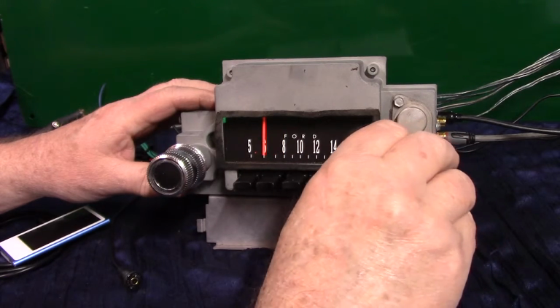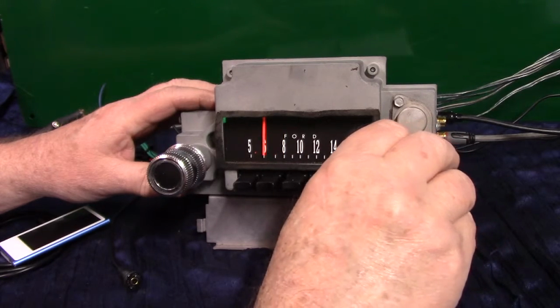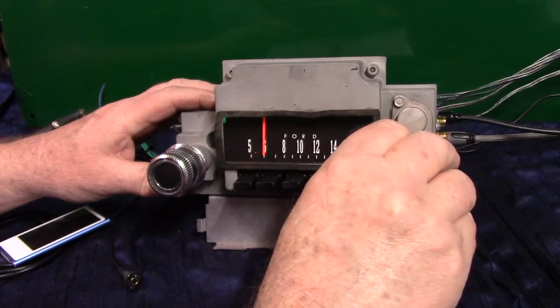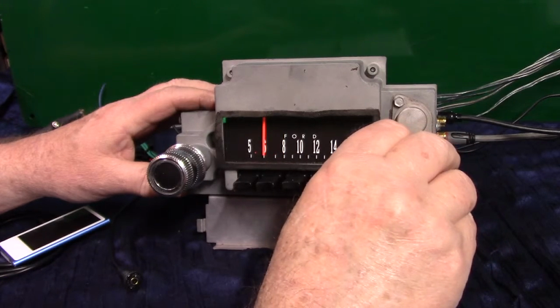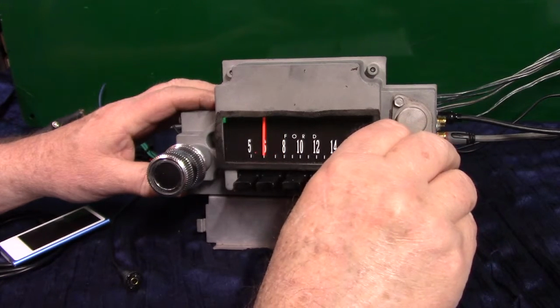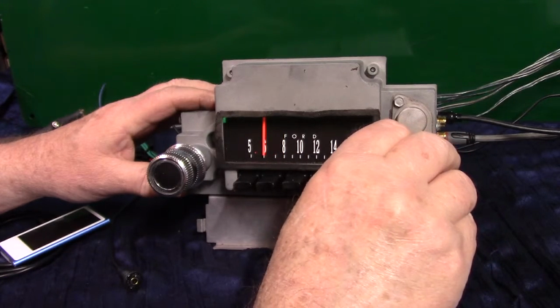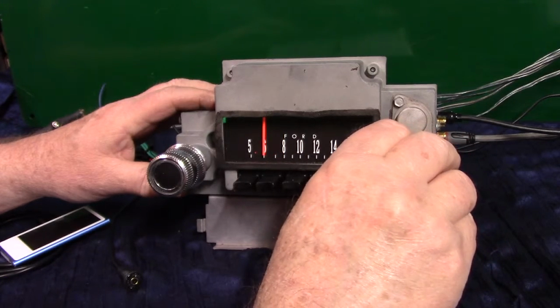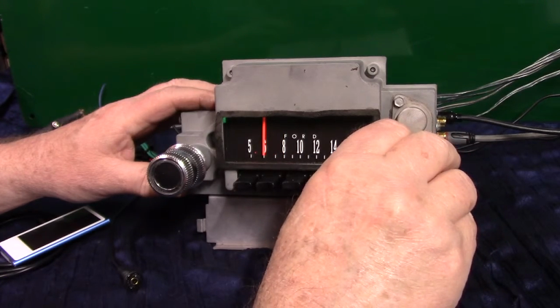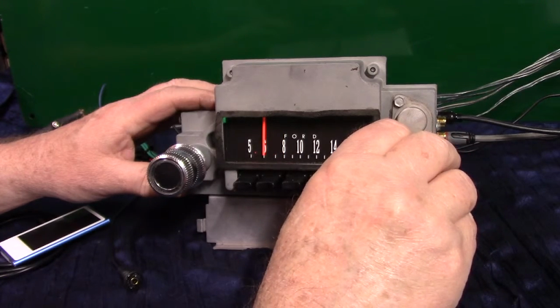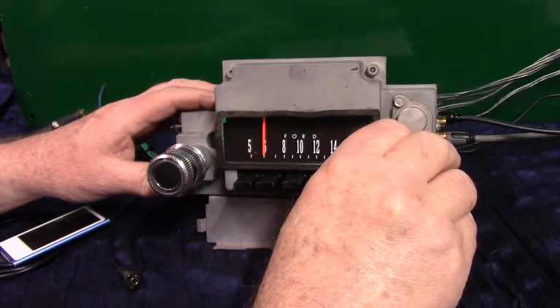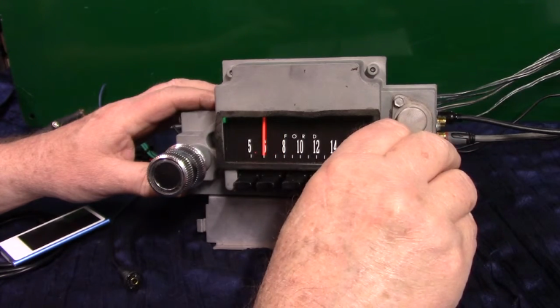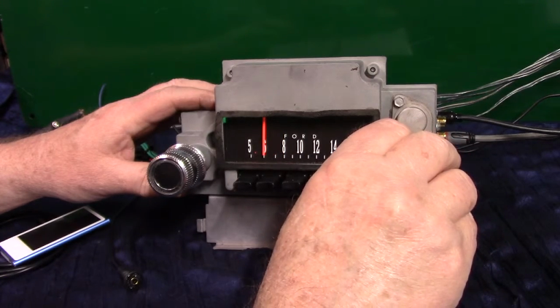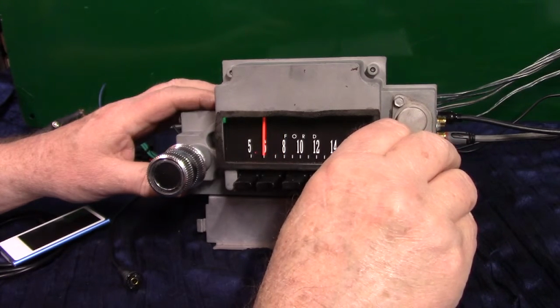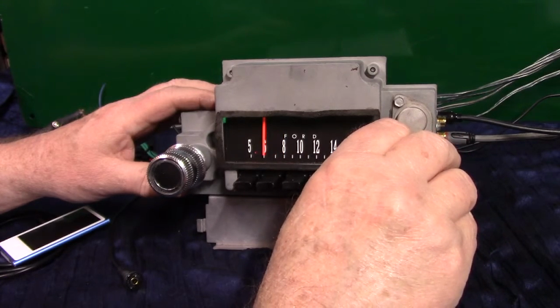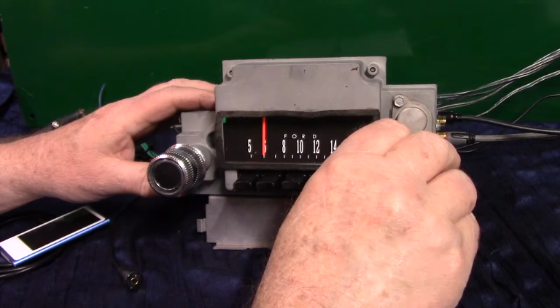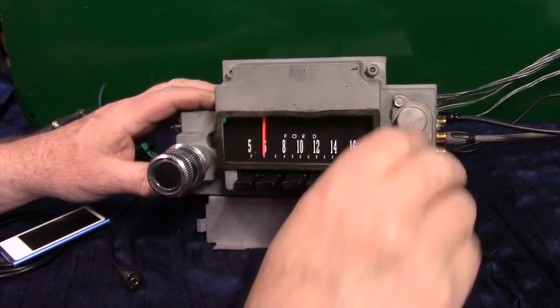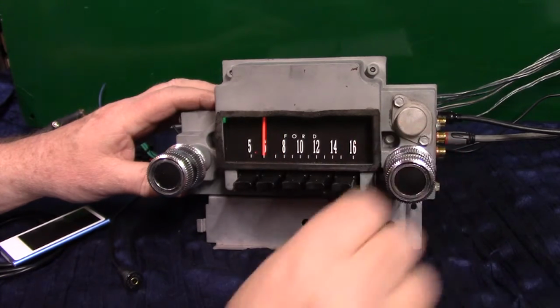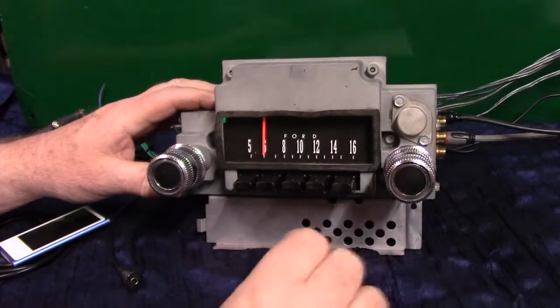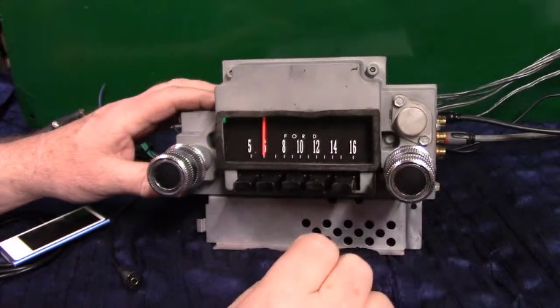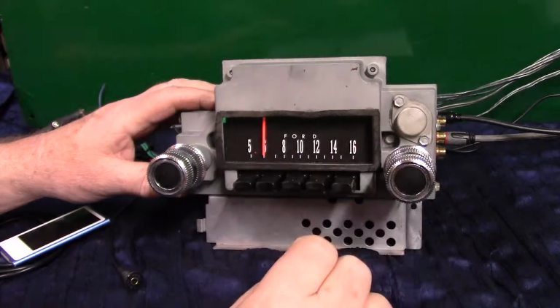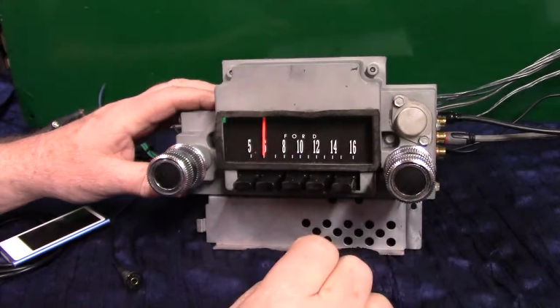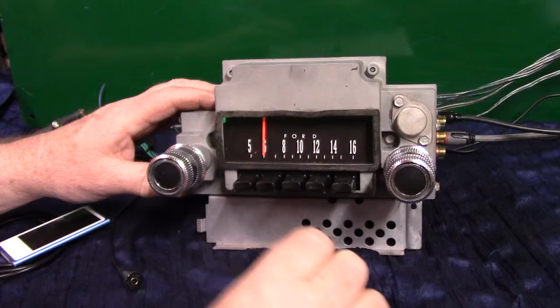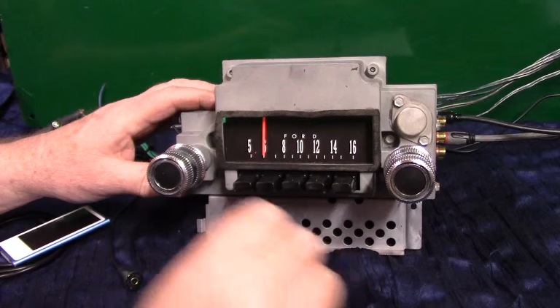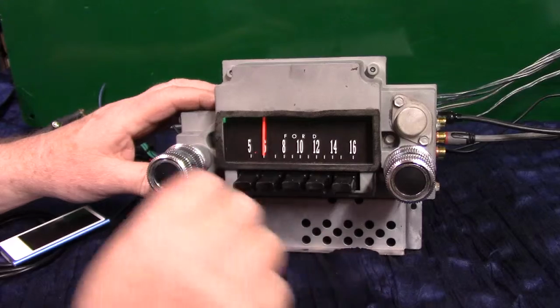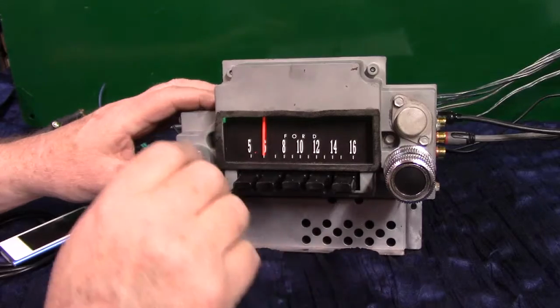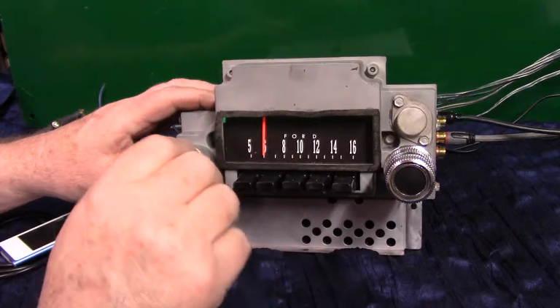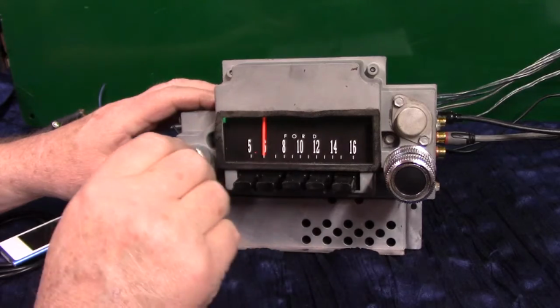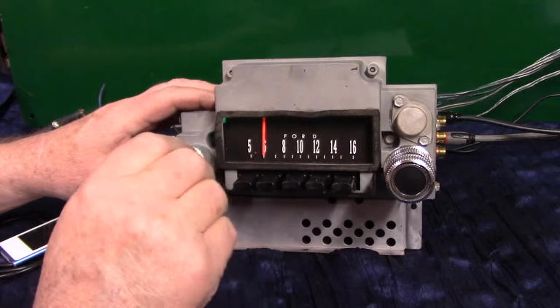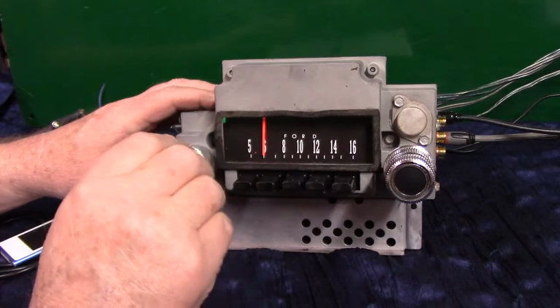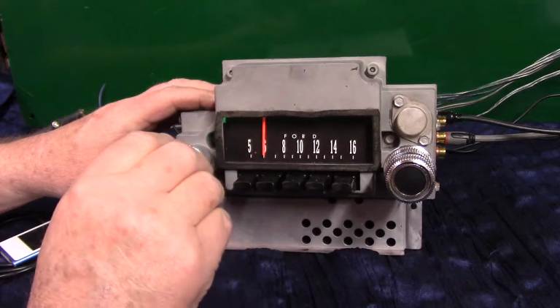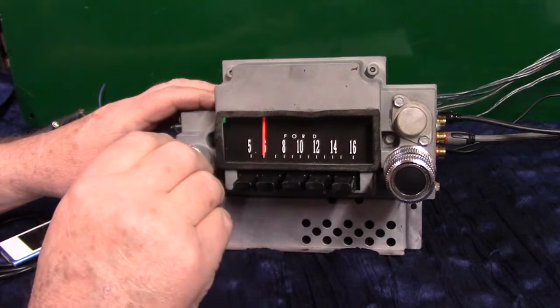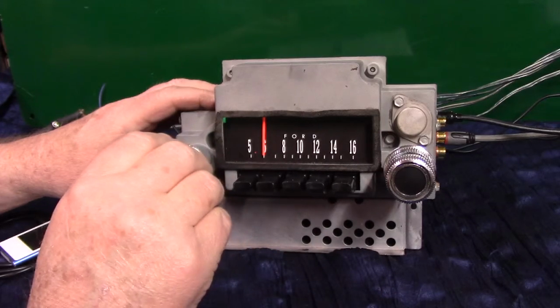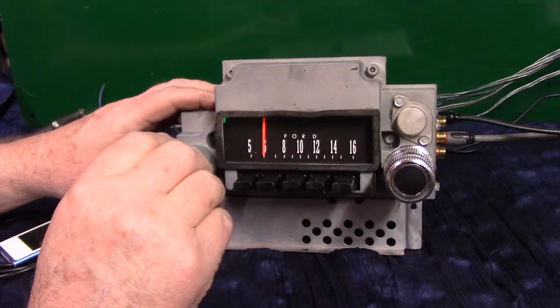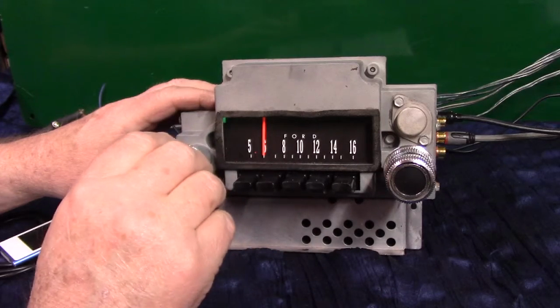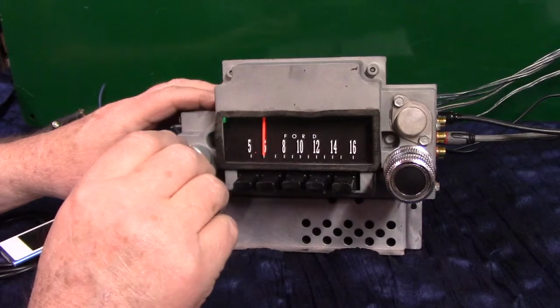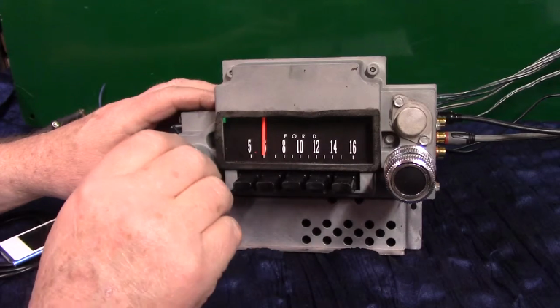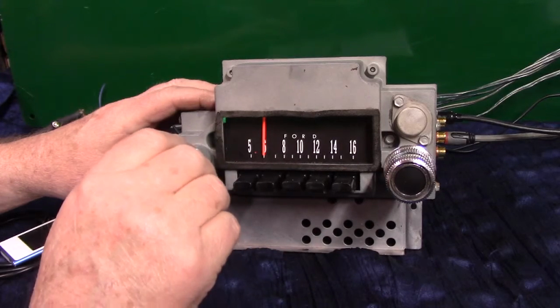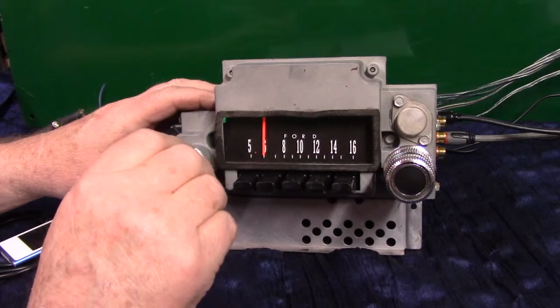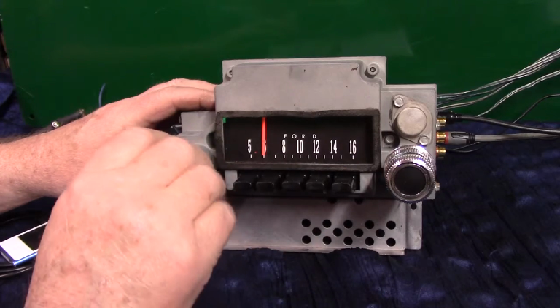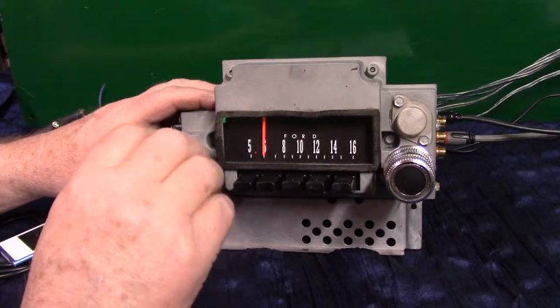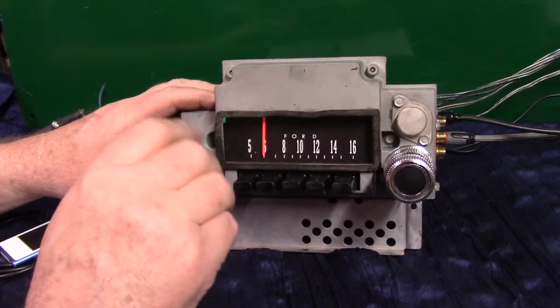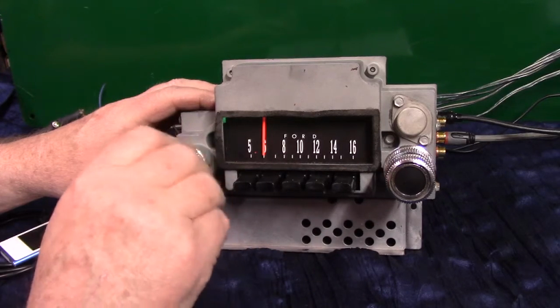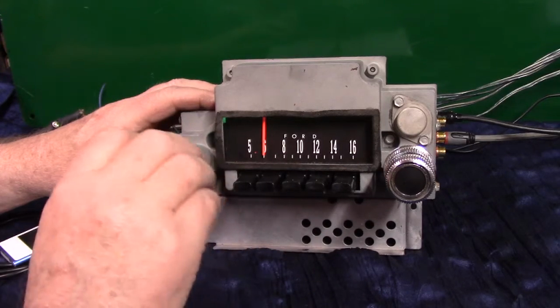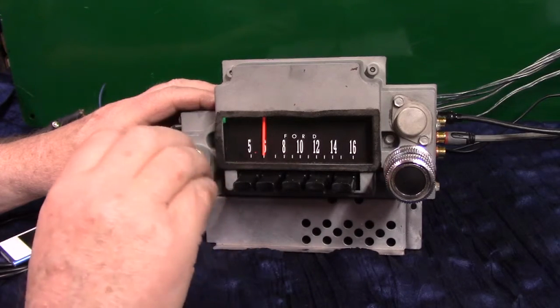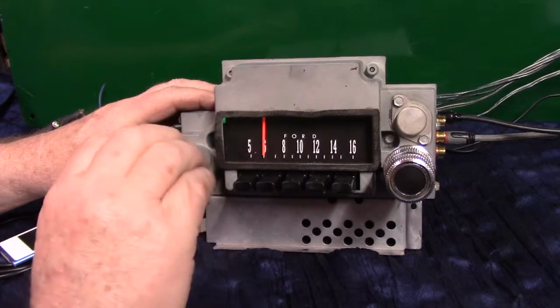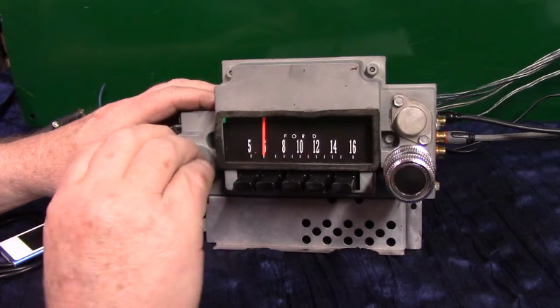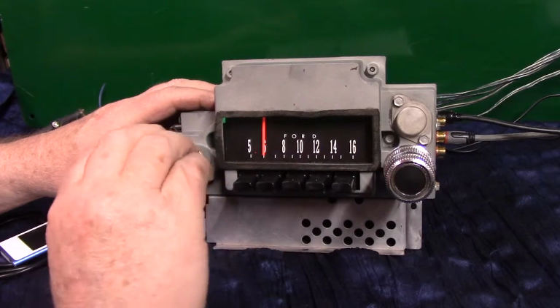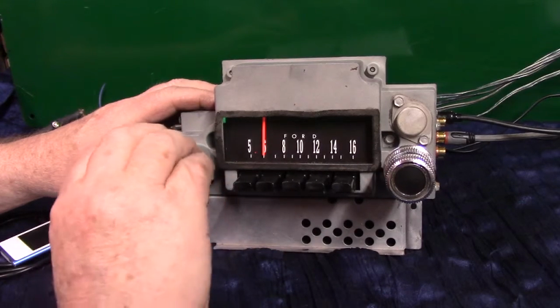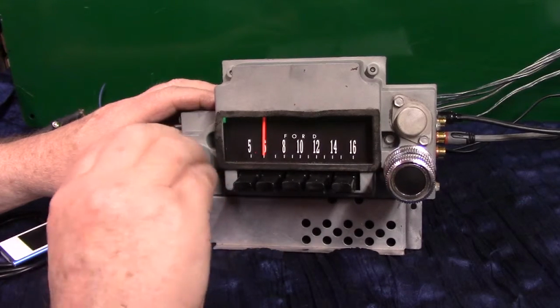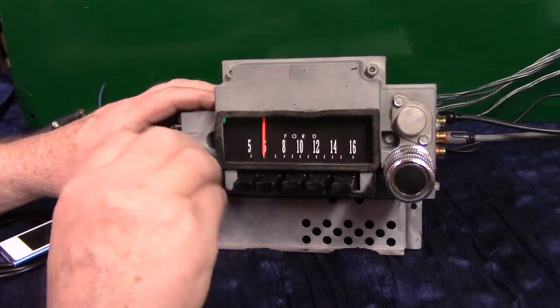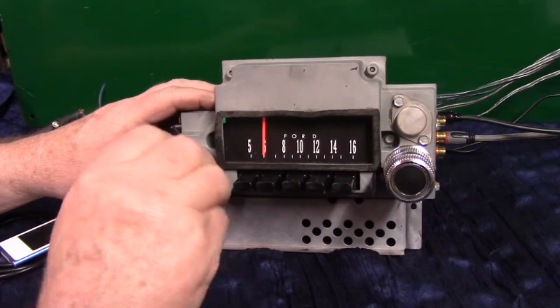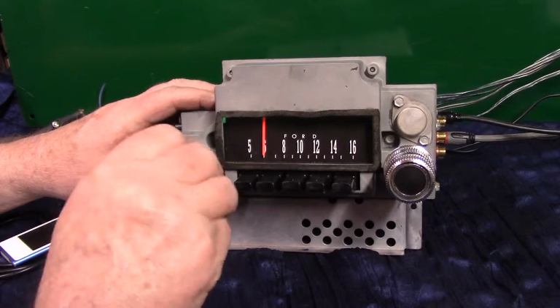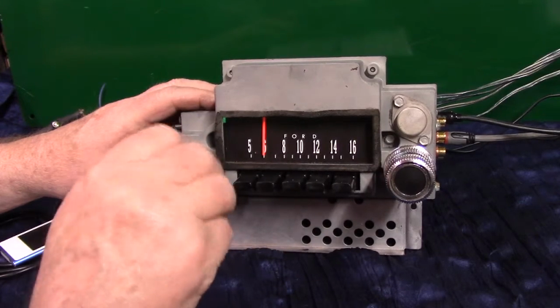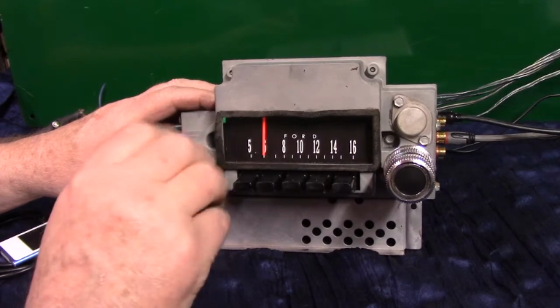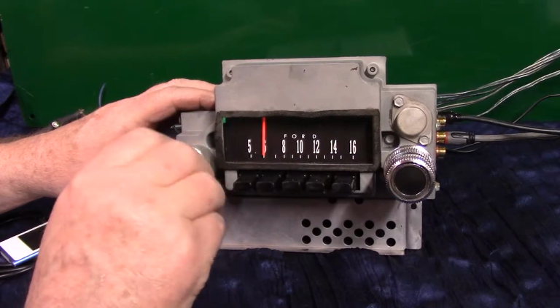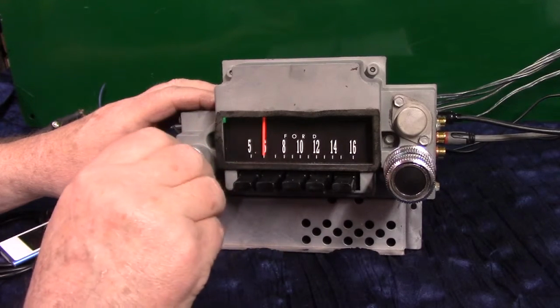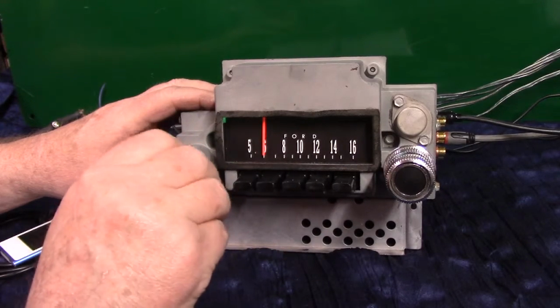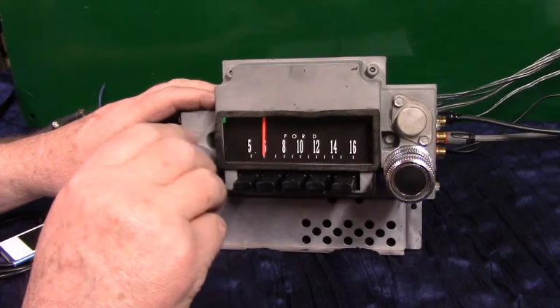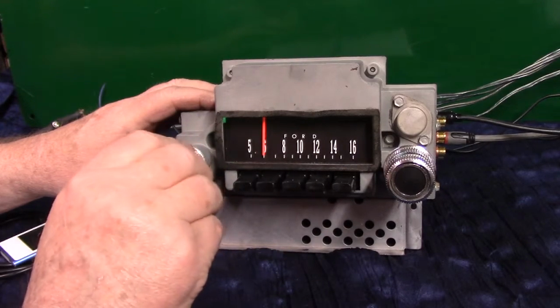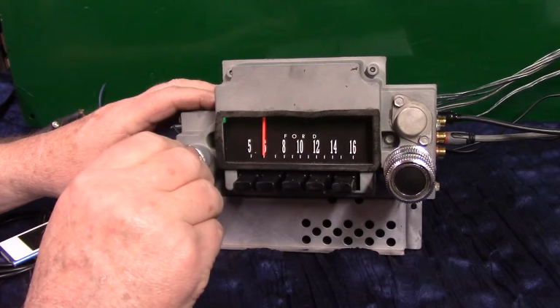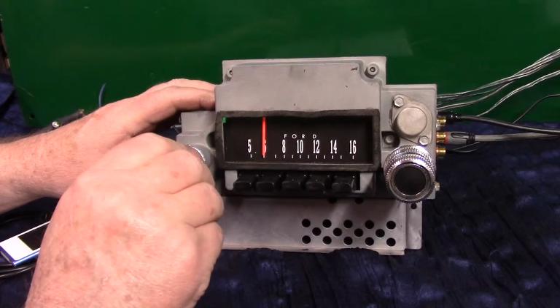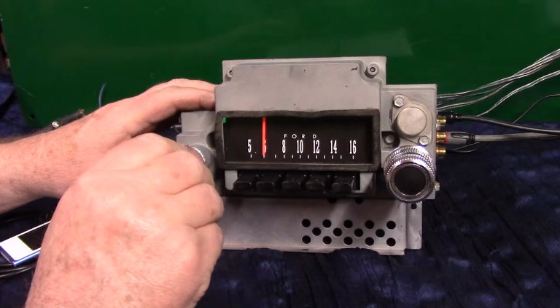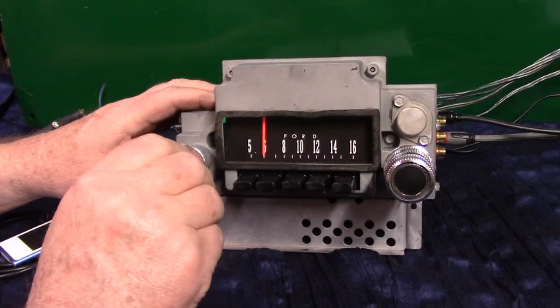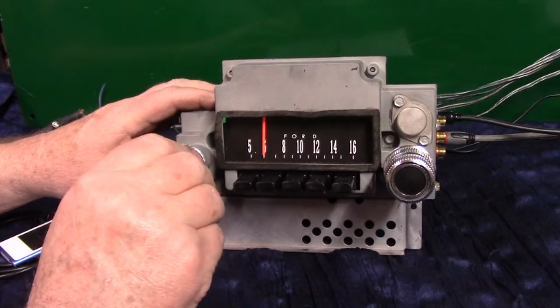Turn it off and right back on, and it takes you right back to FM stereo.